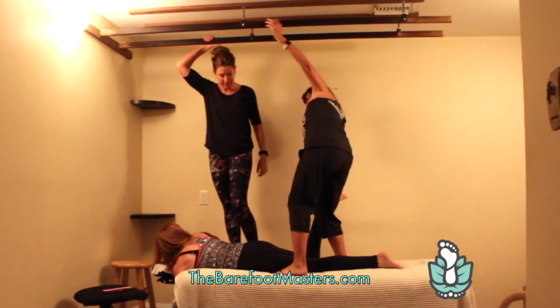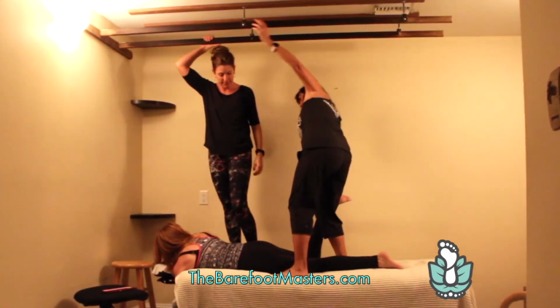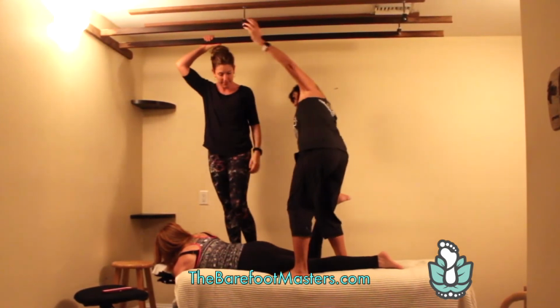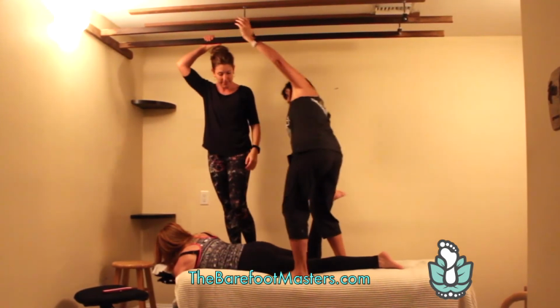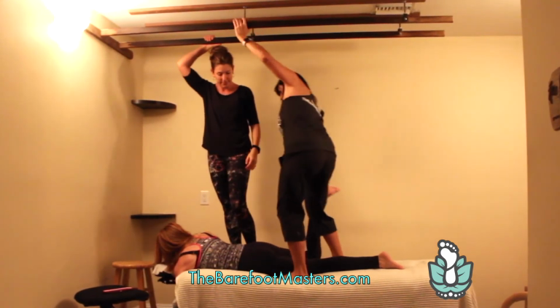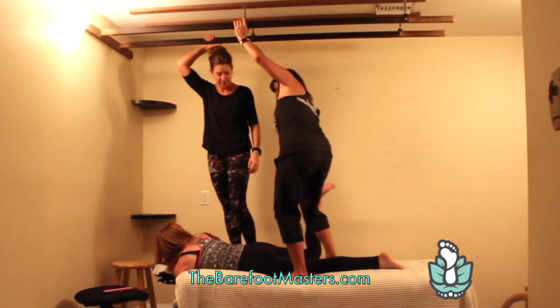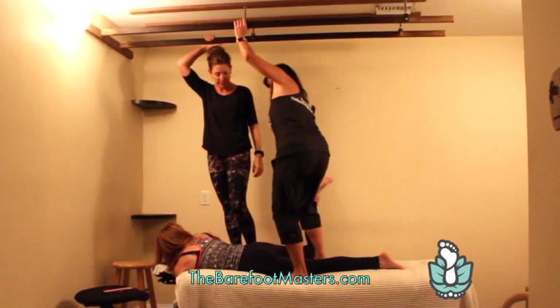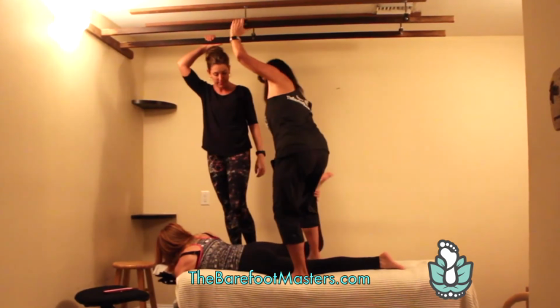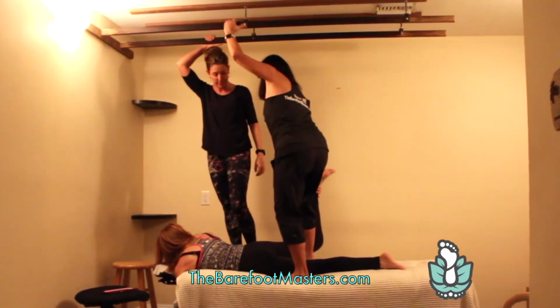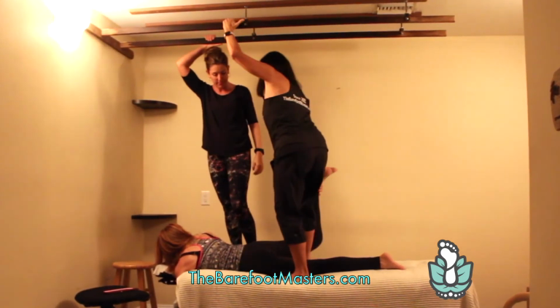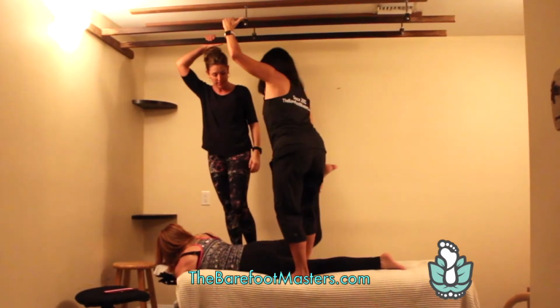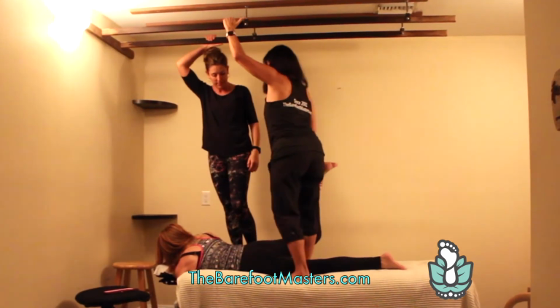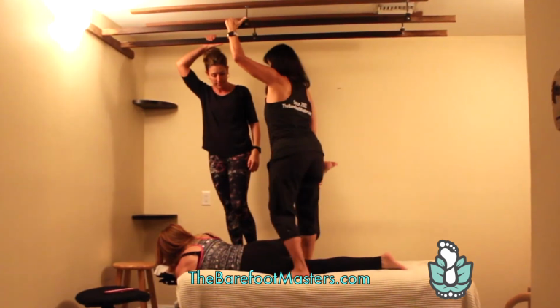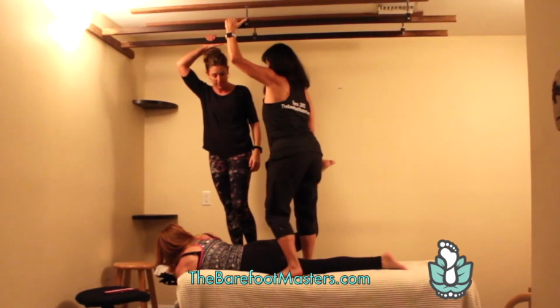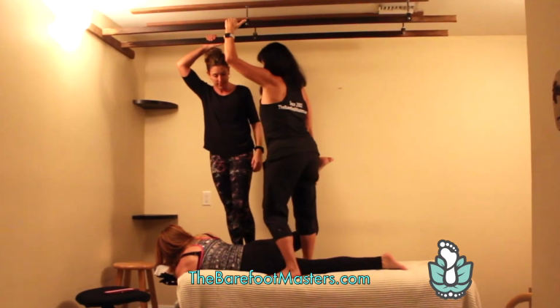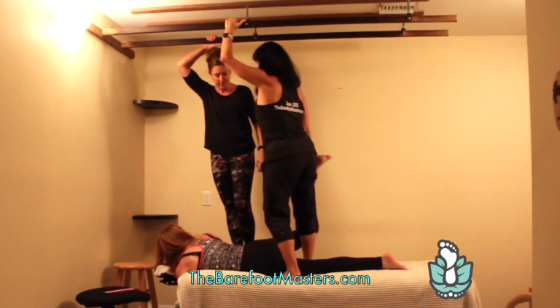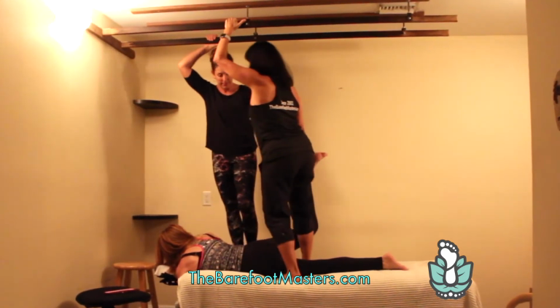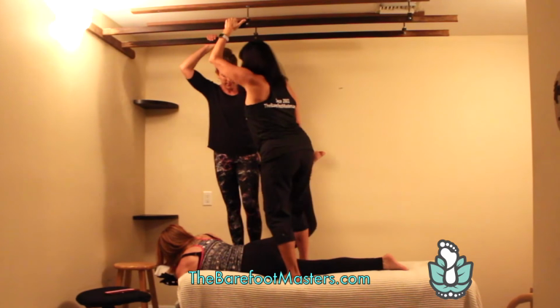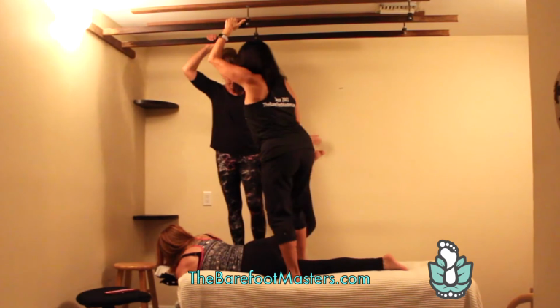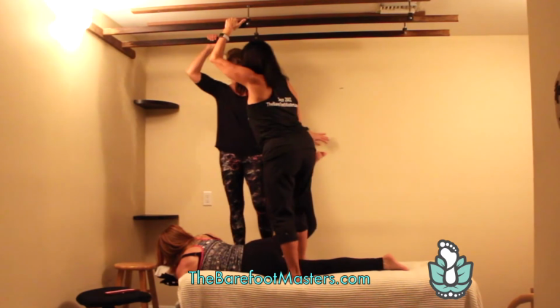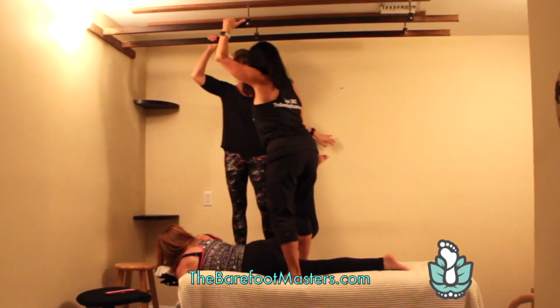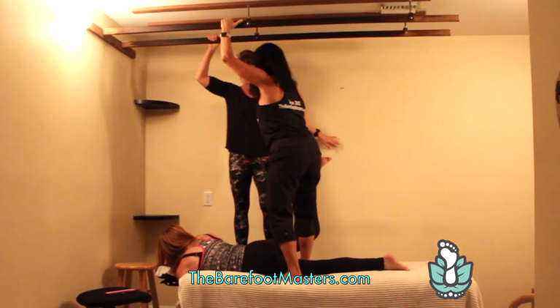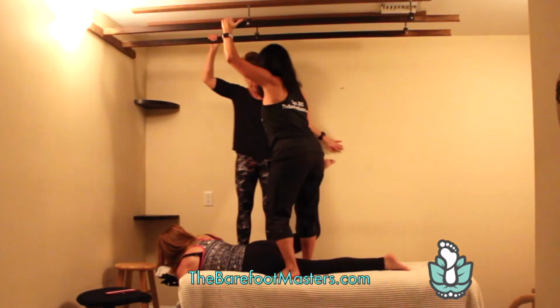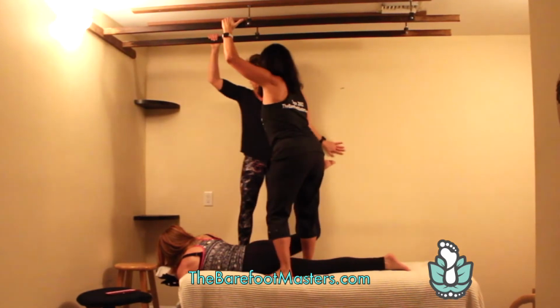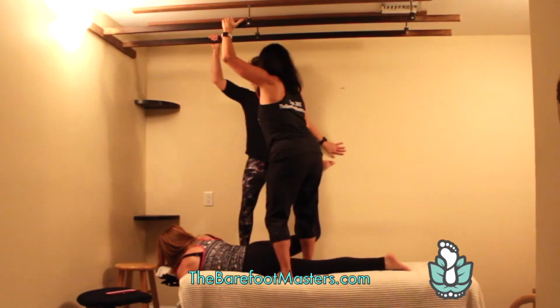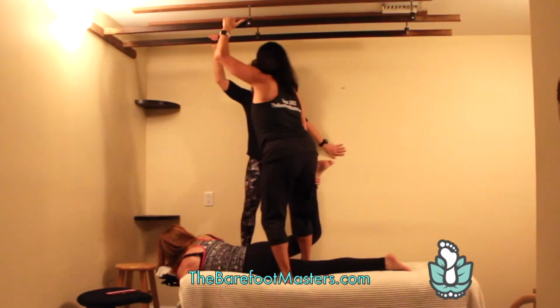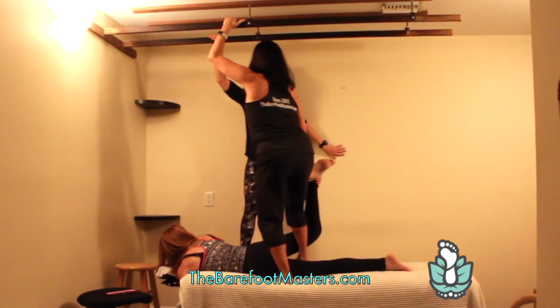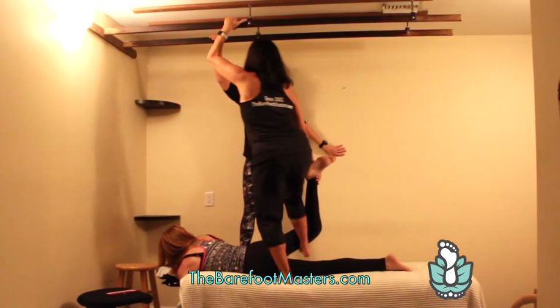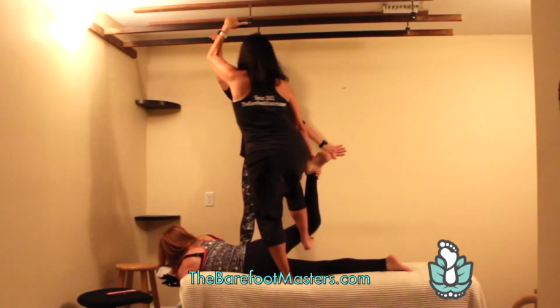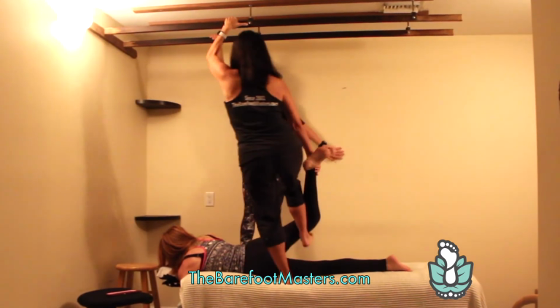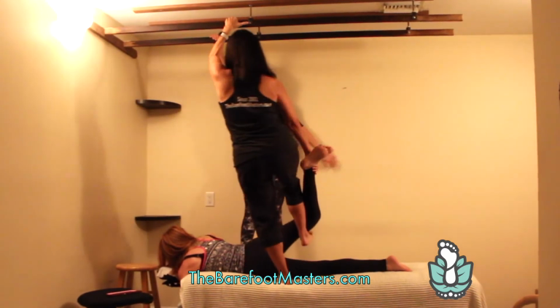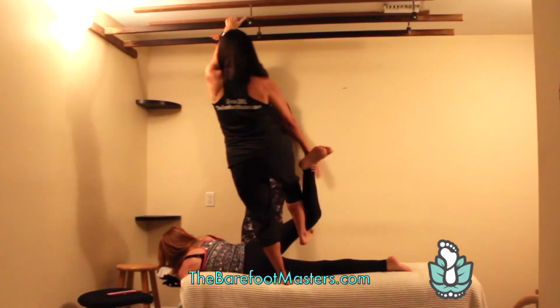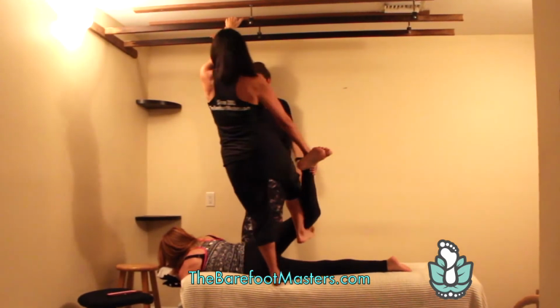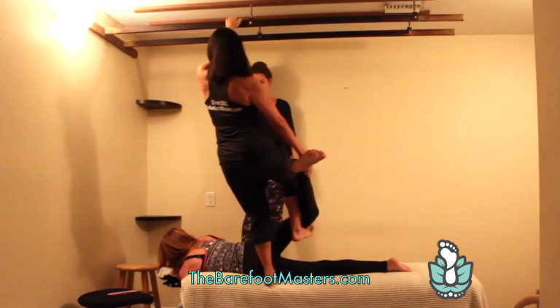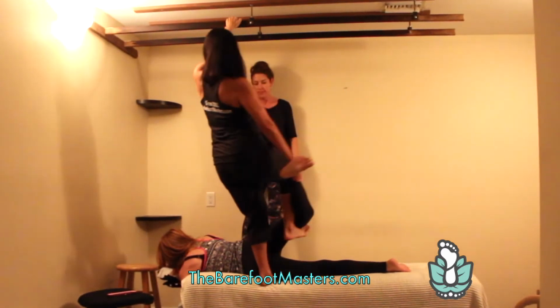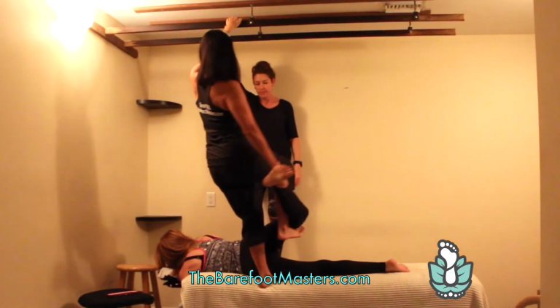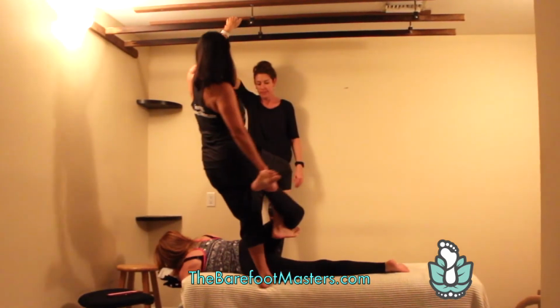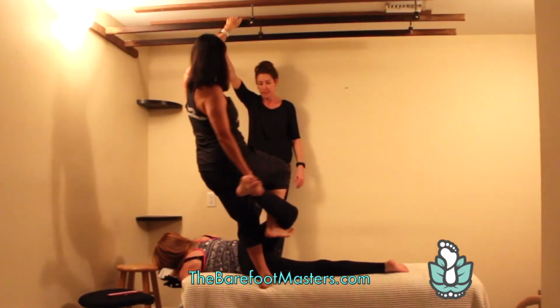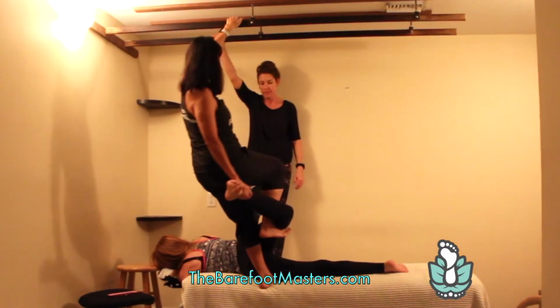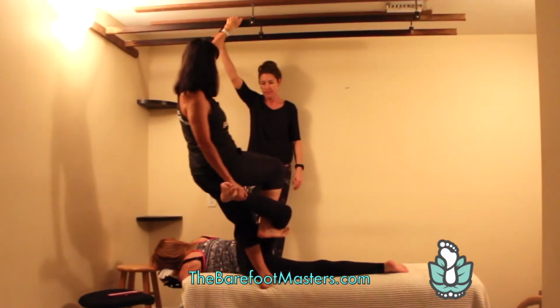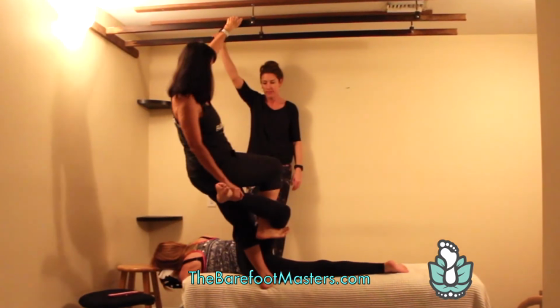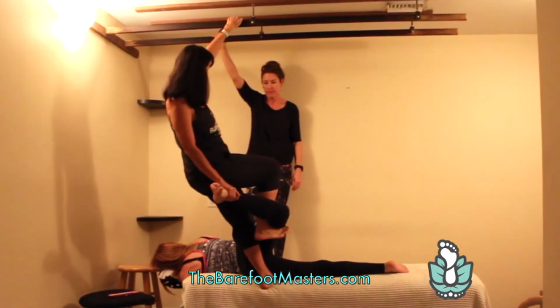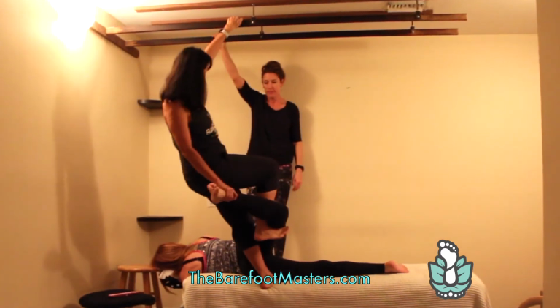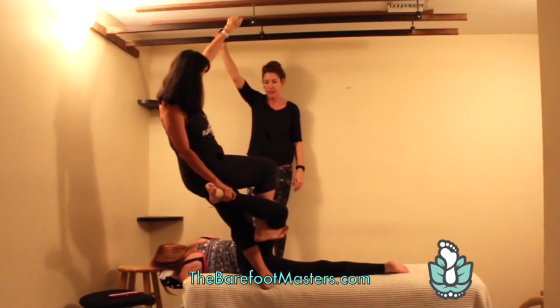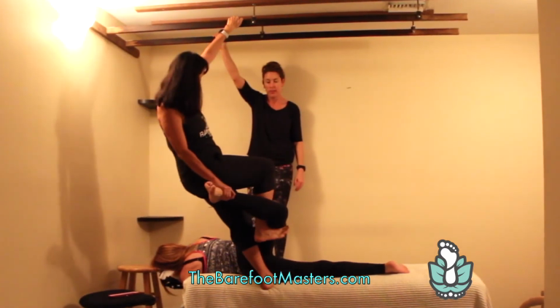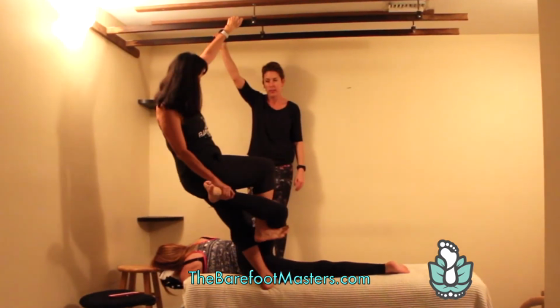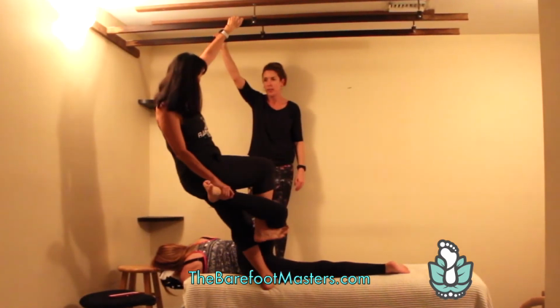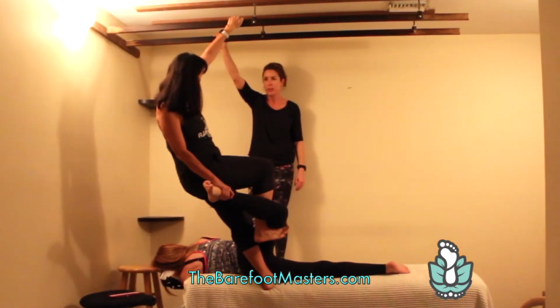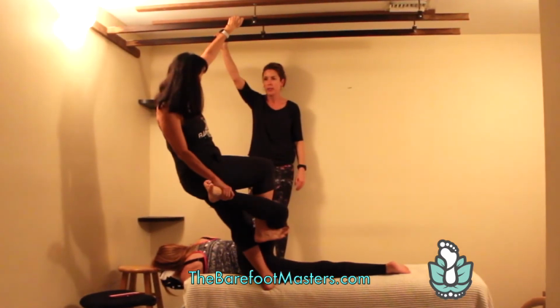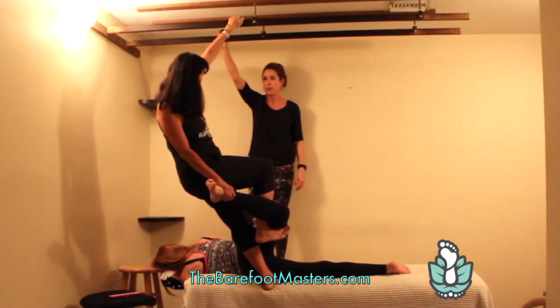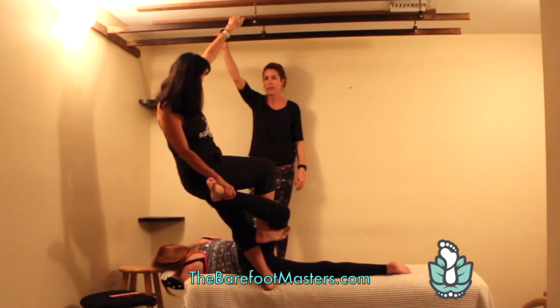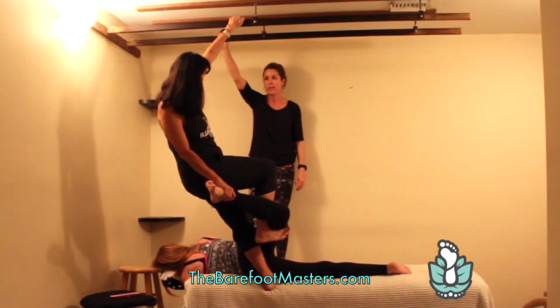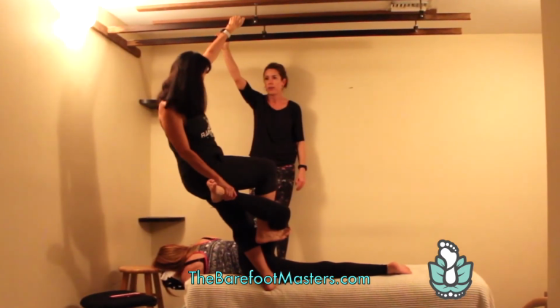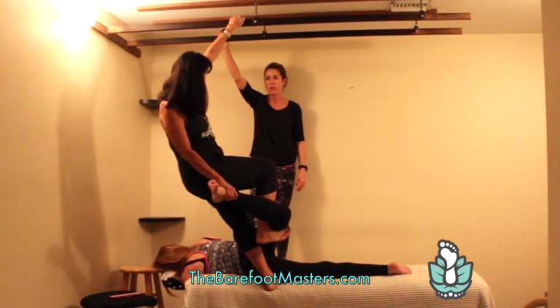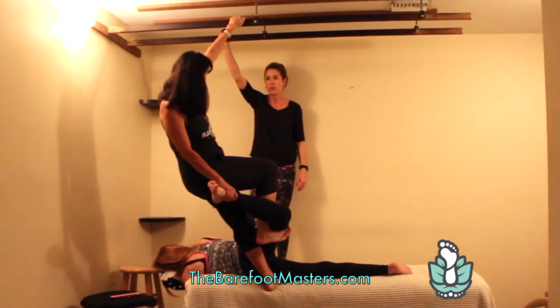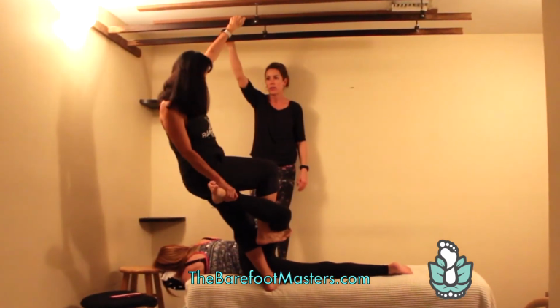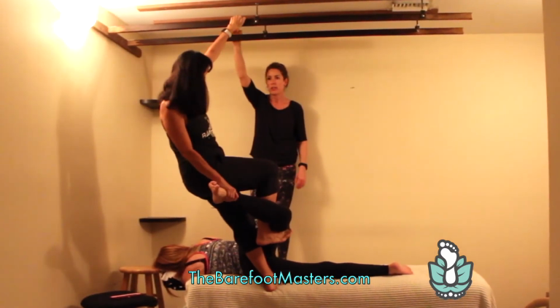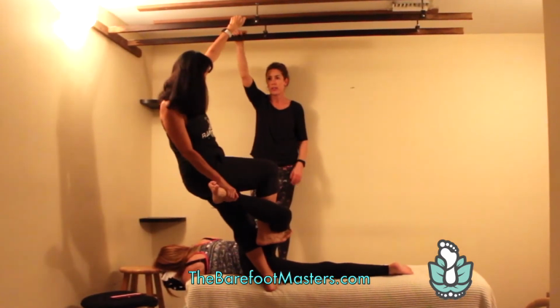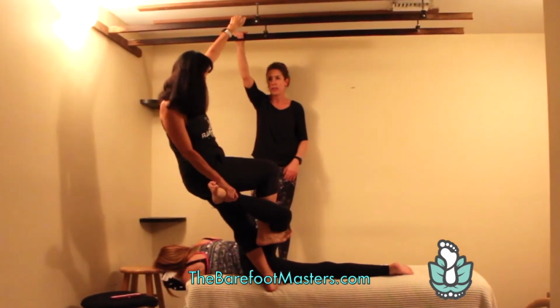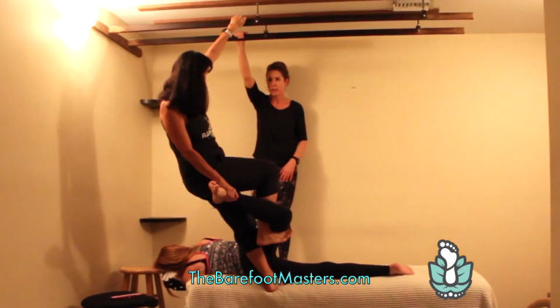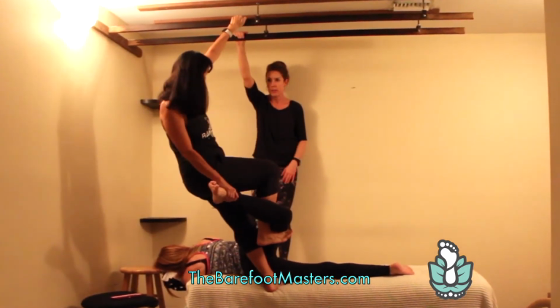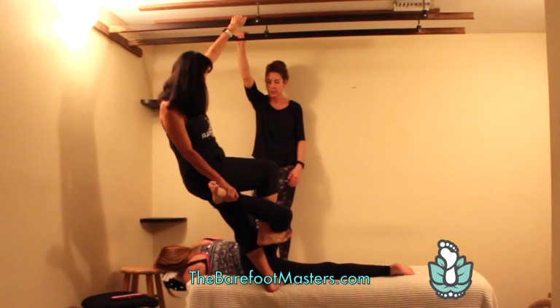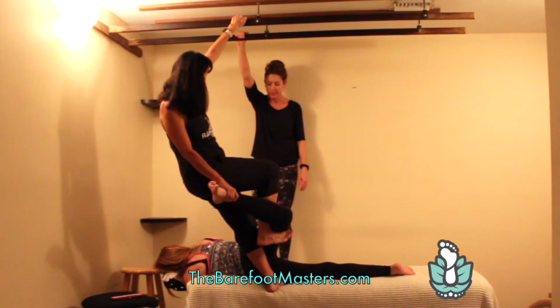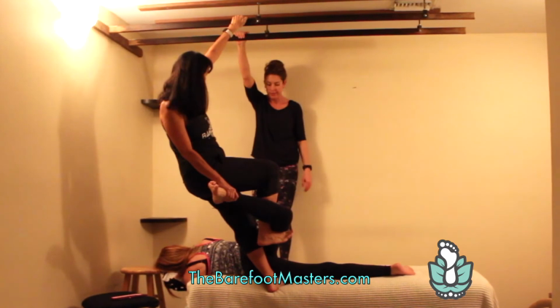Try to do this stretch with your hands. There is no need to have previous barefoot experience.